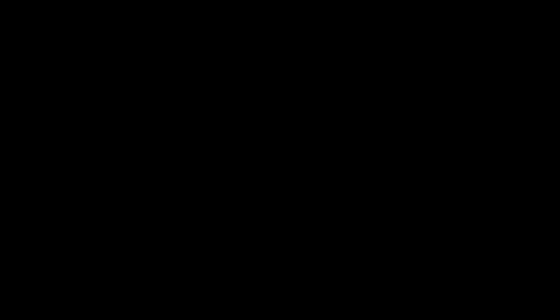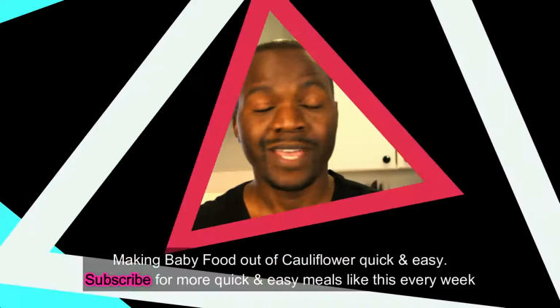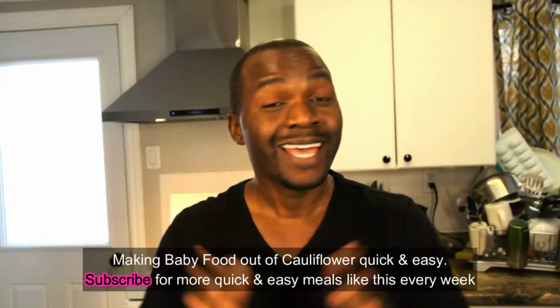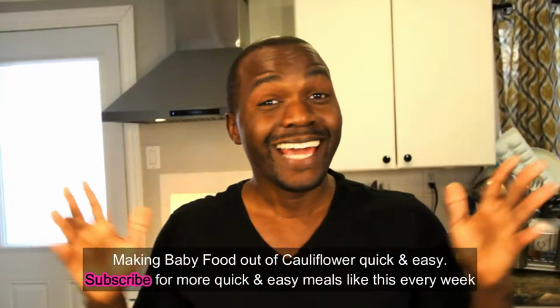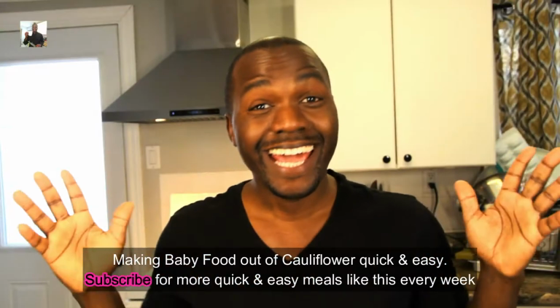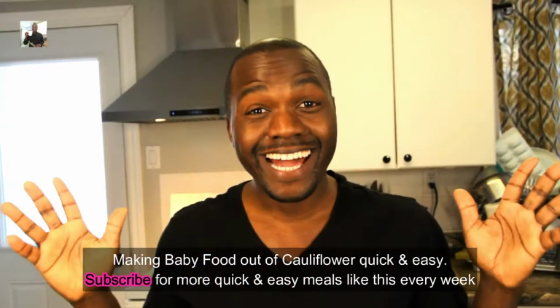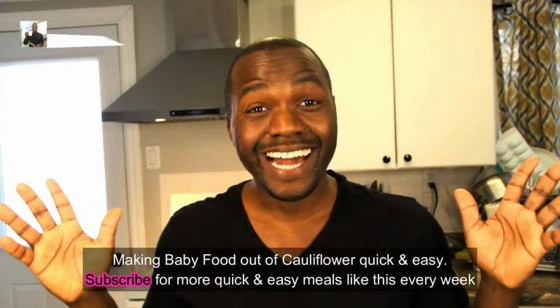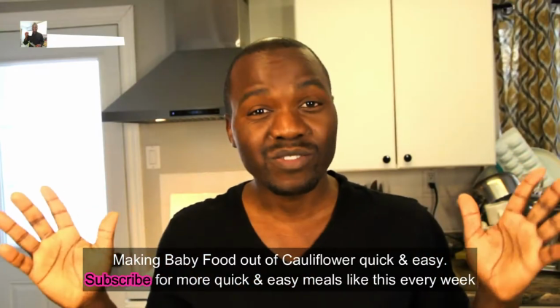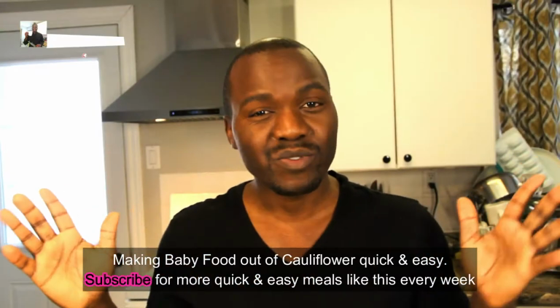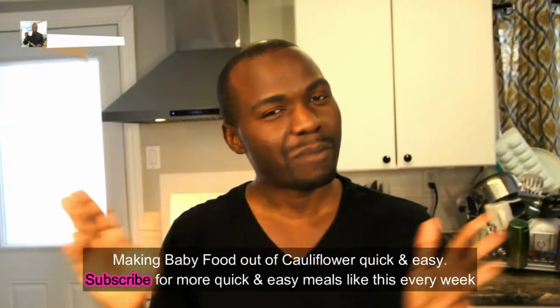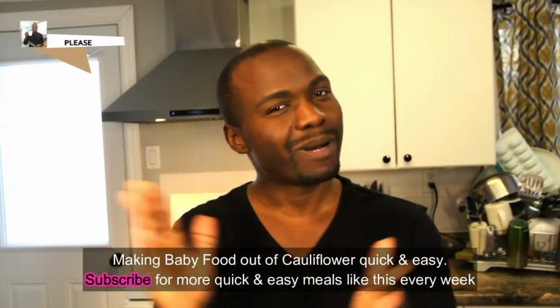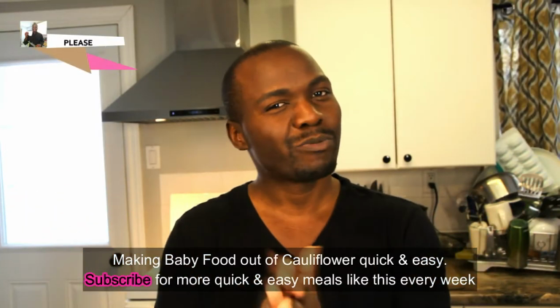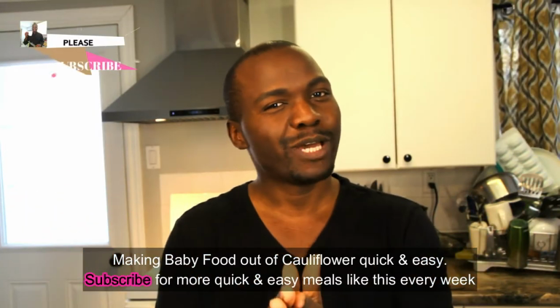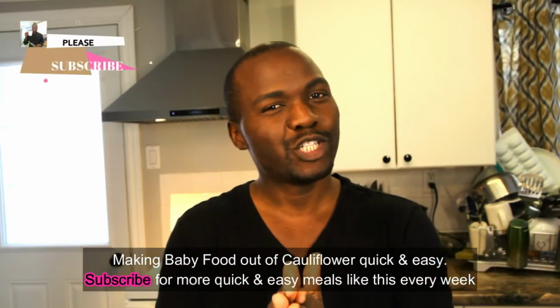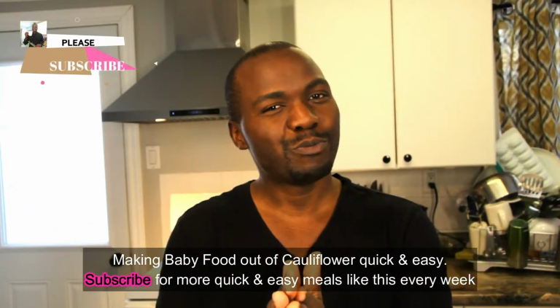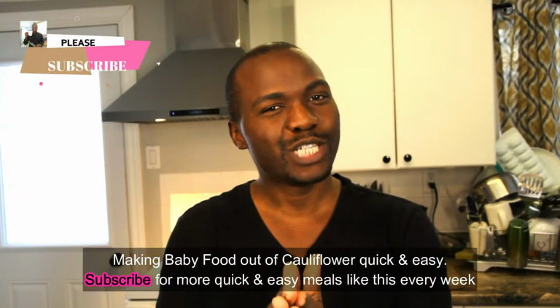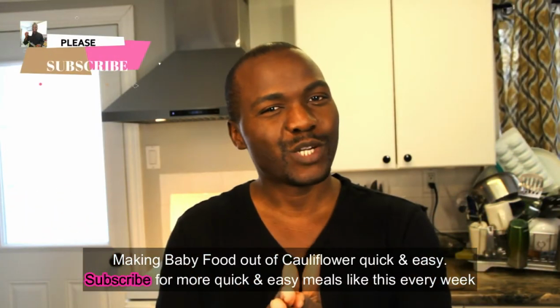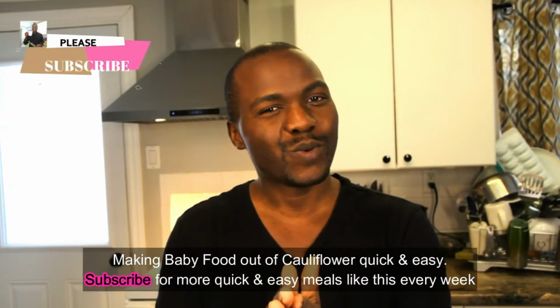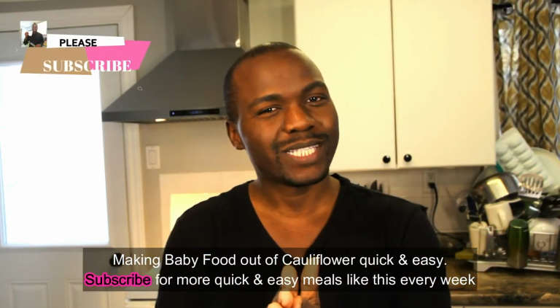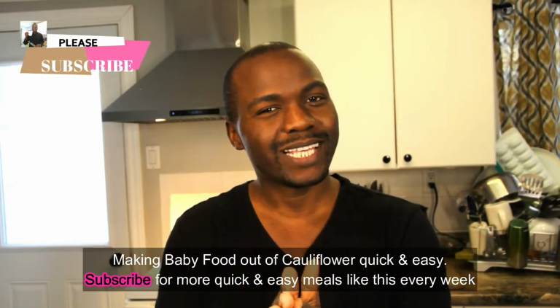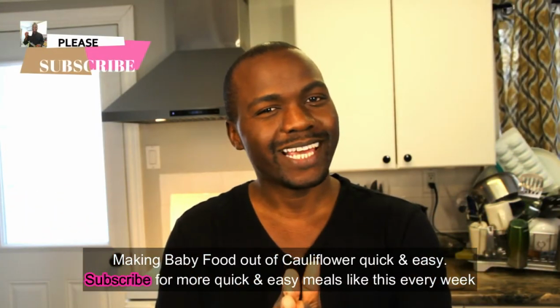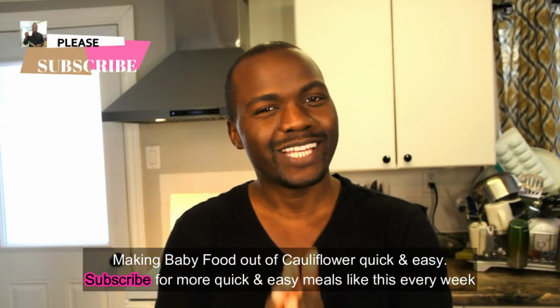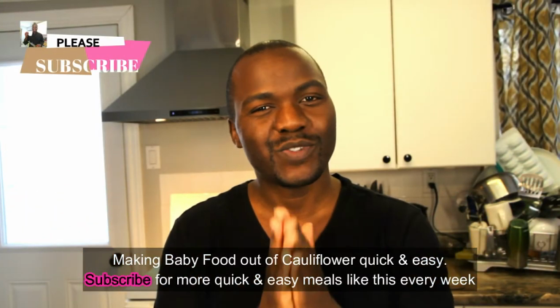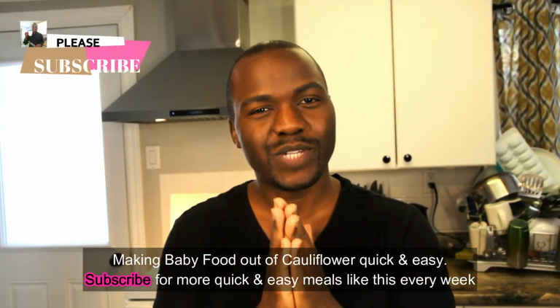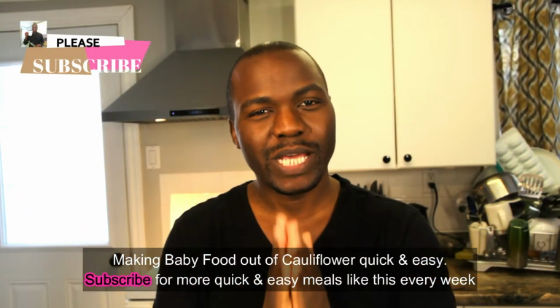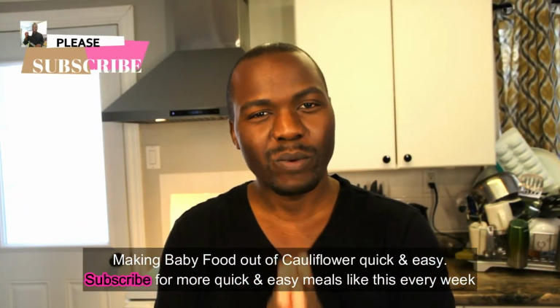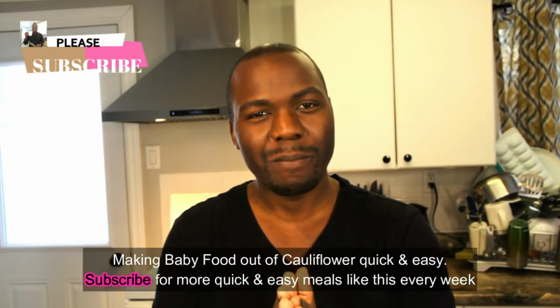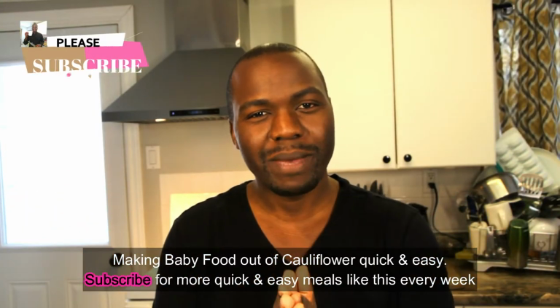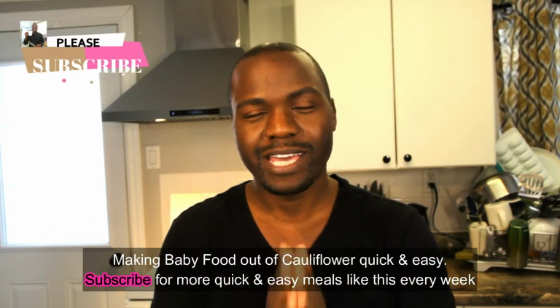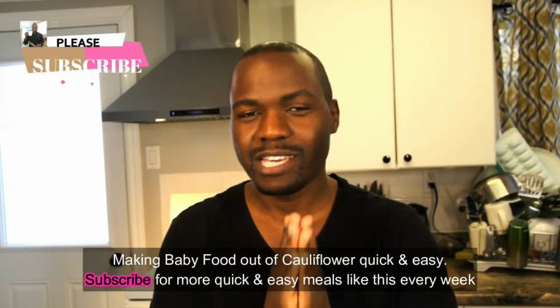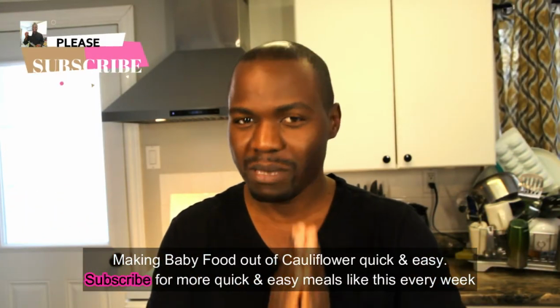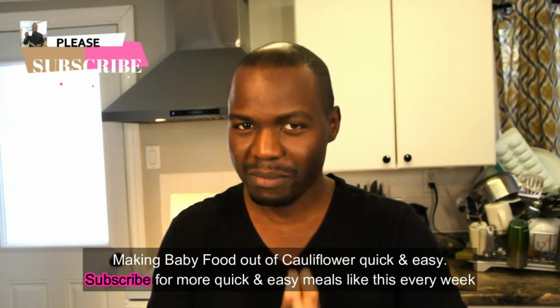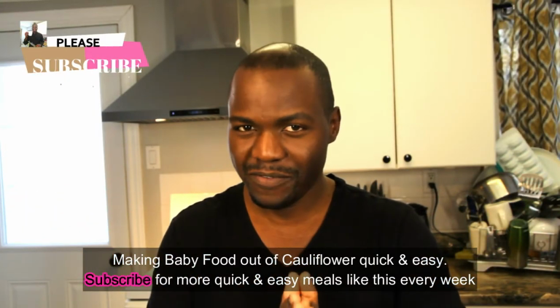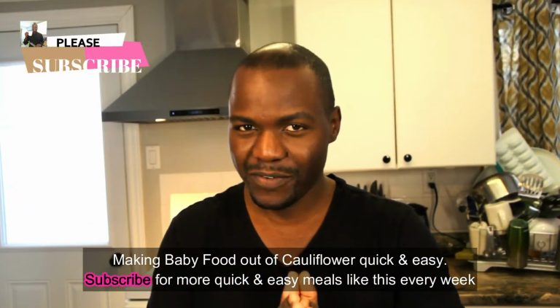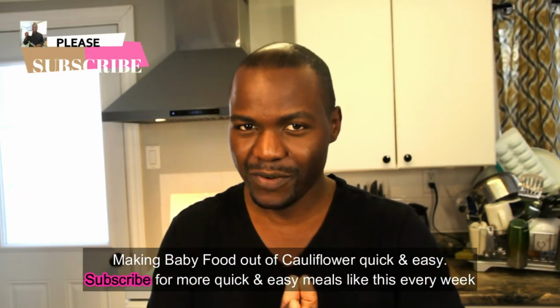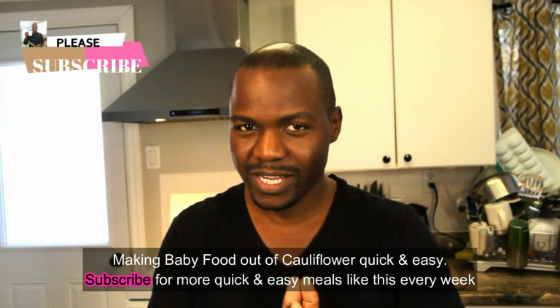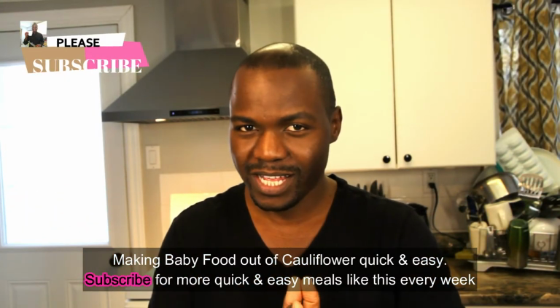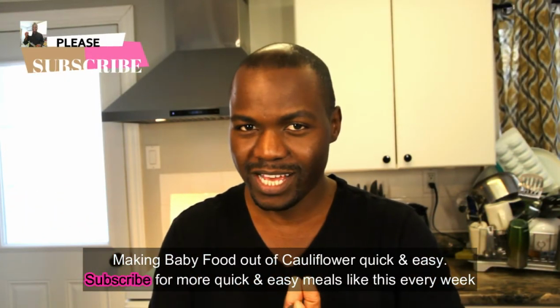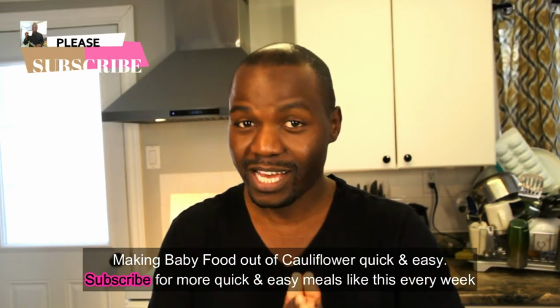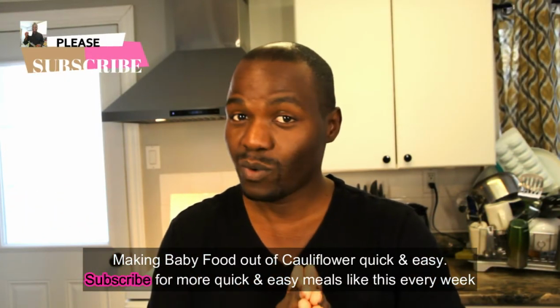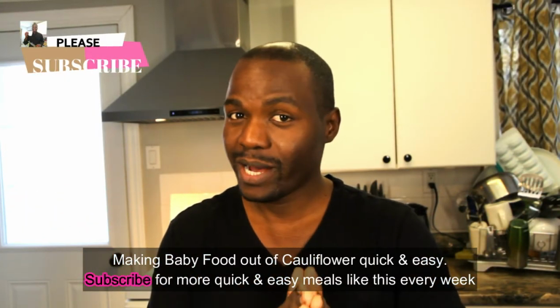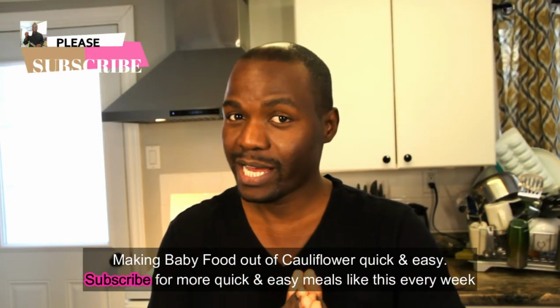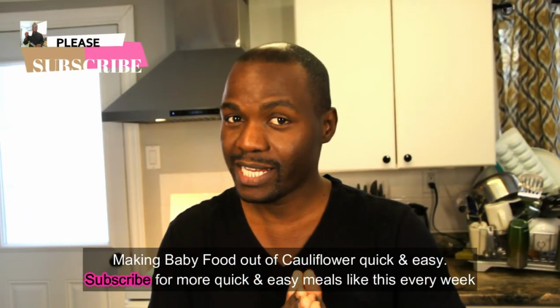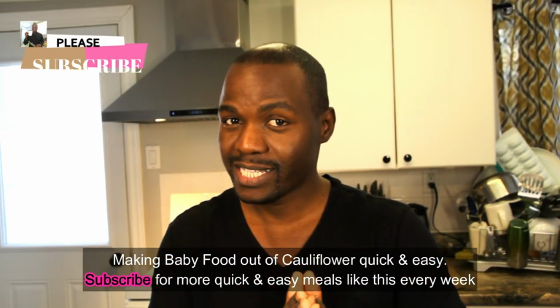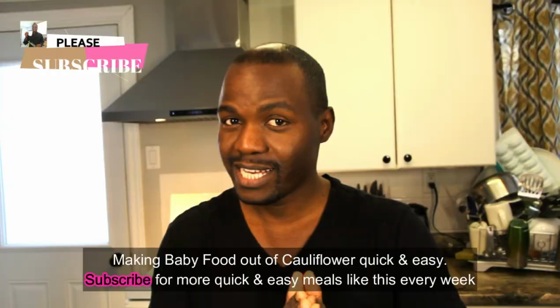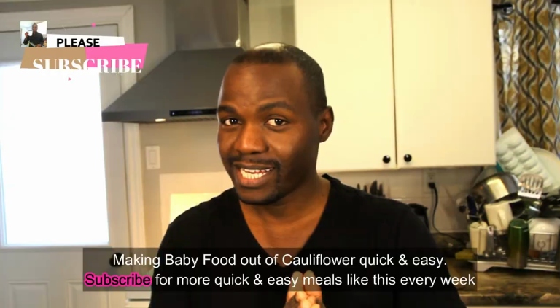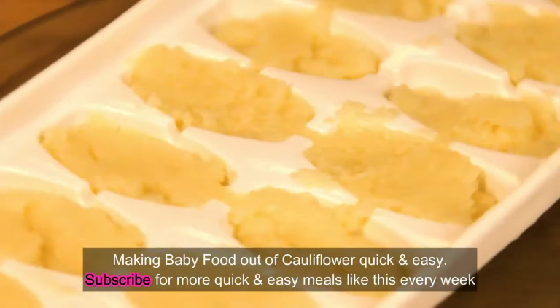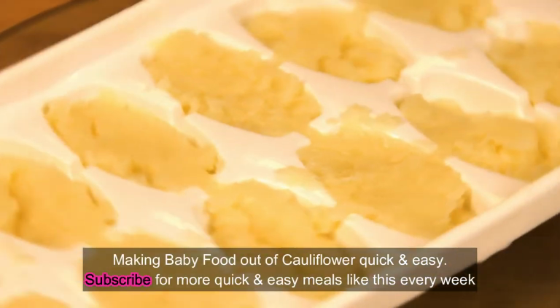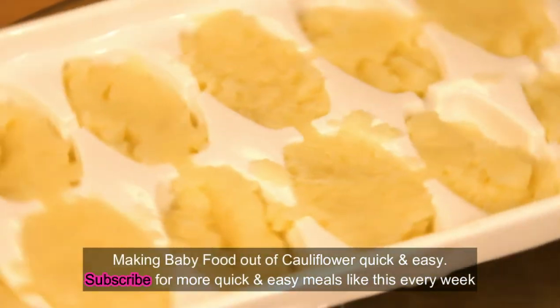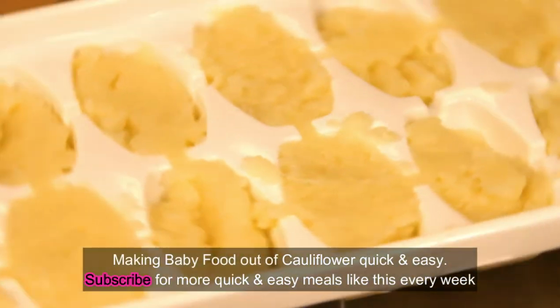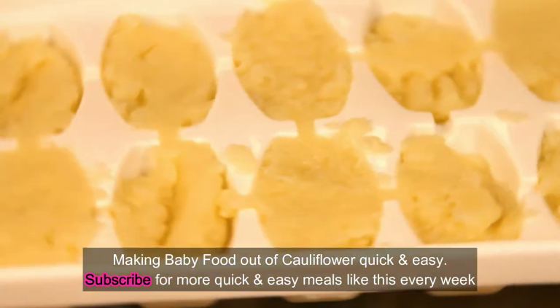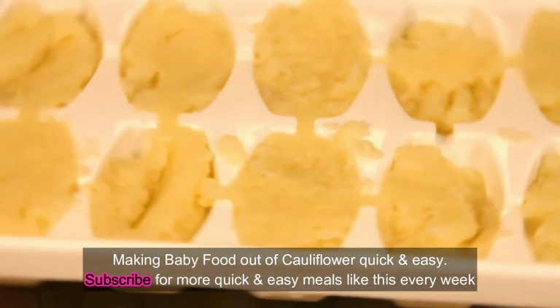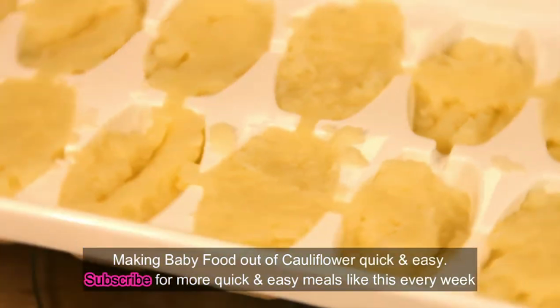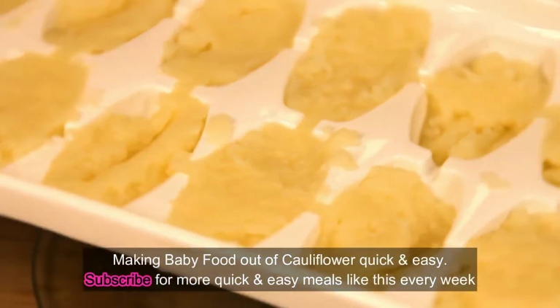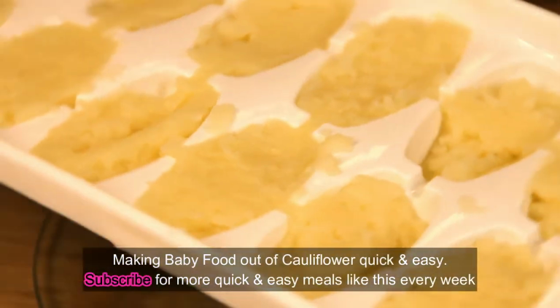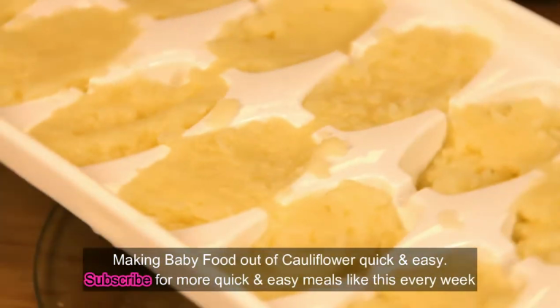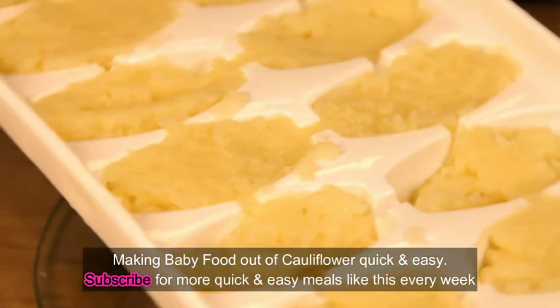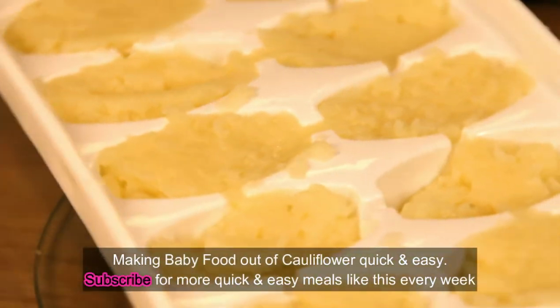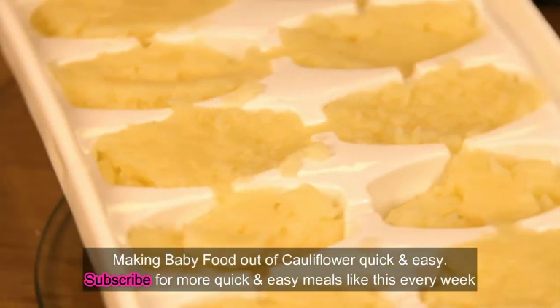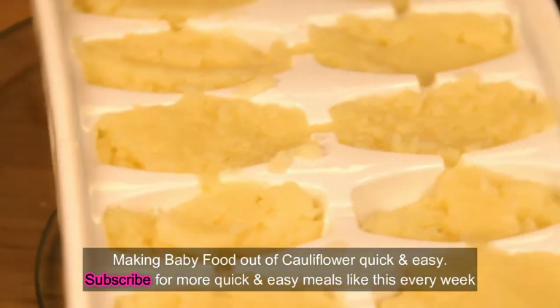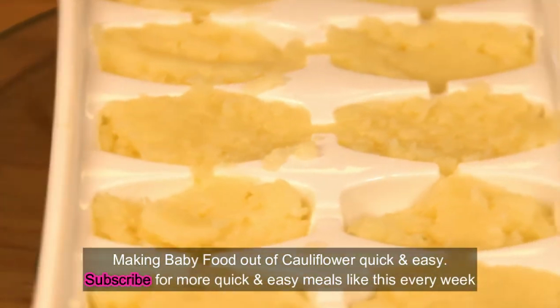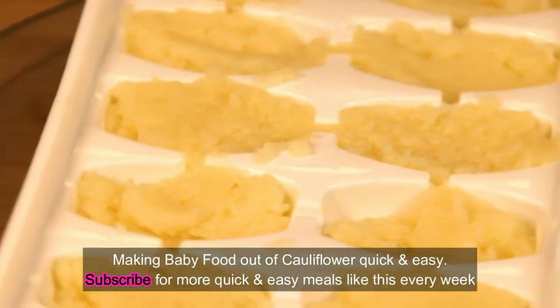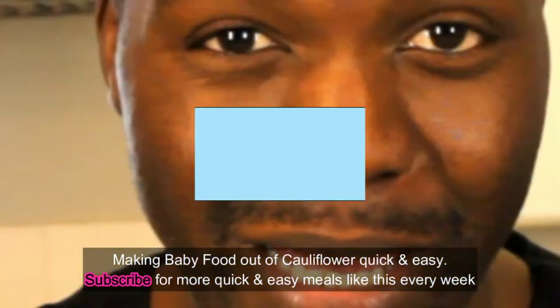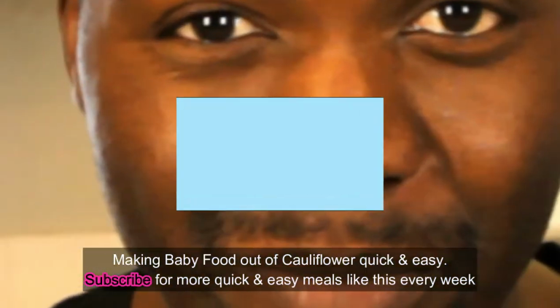Hey guys, welcome back to my YouTube channel! Once again today we are making baby food — and what kind is it? Cauliflower for our baby.